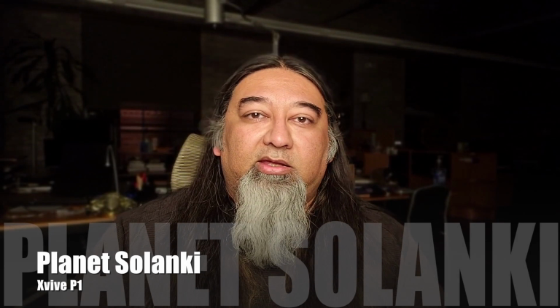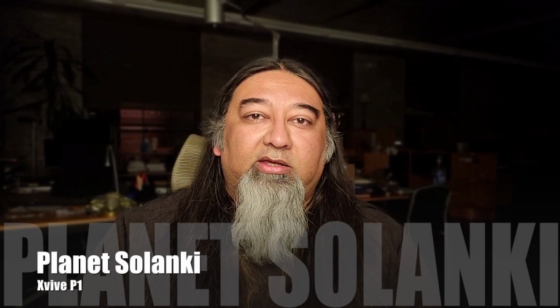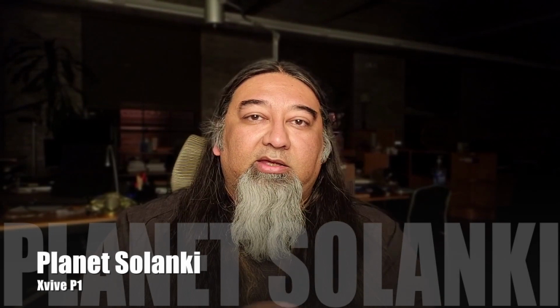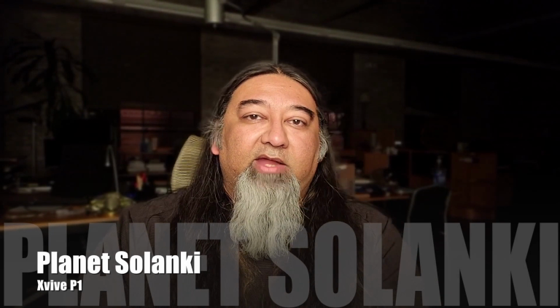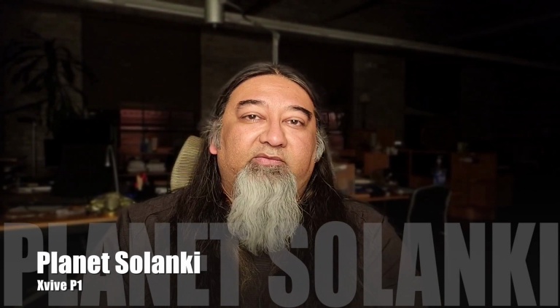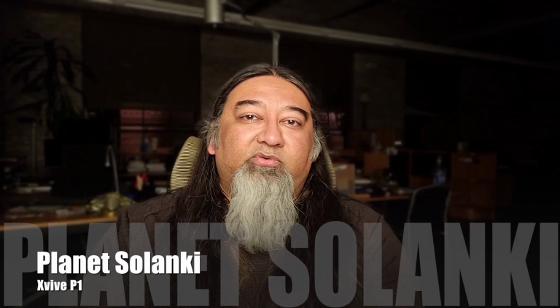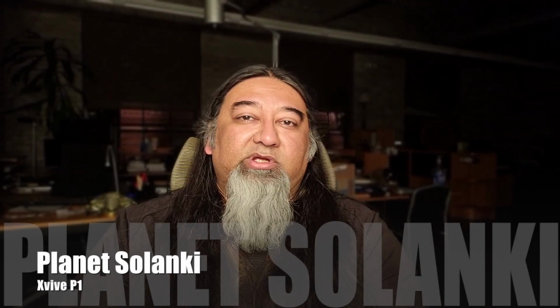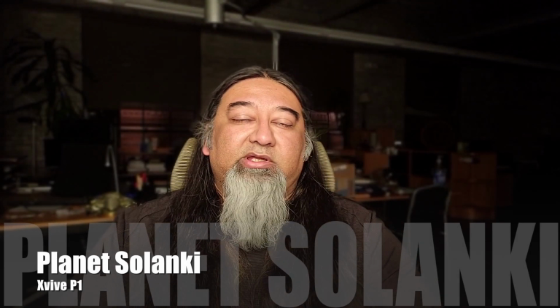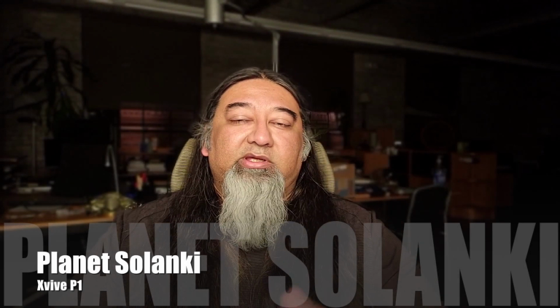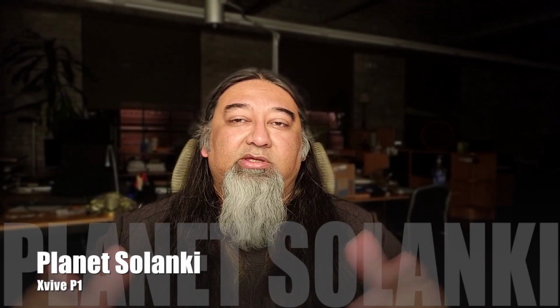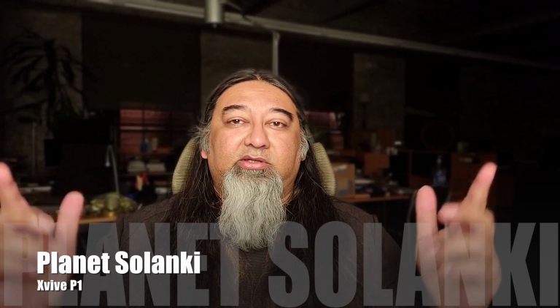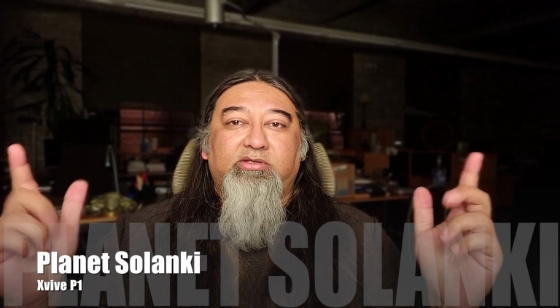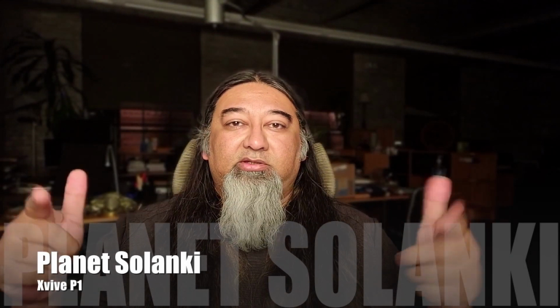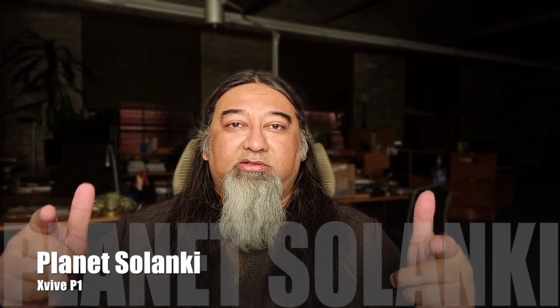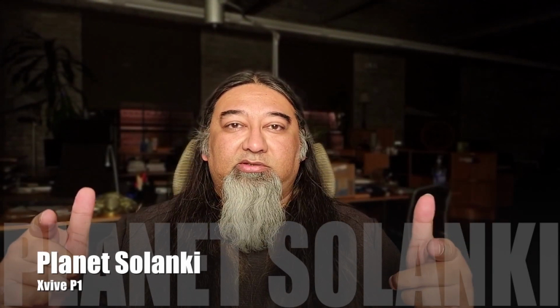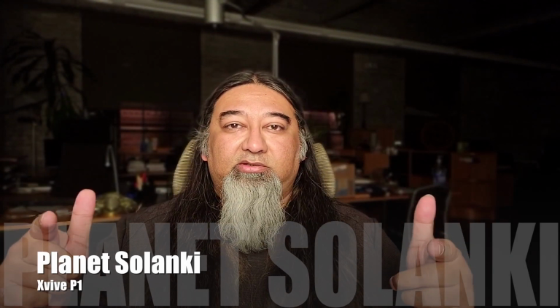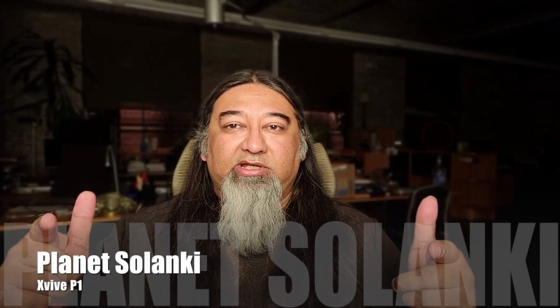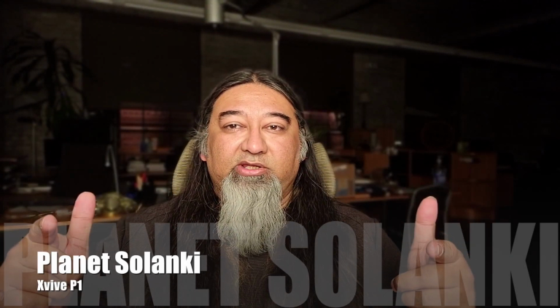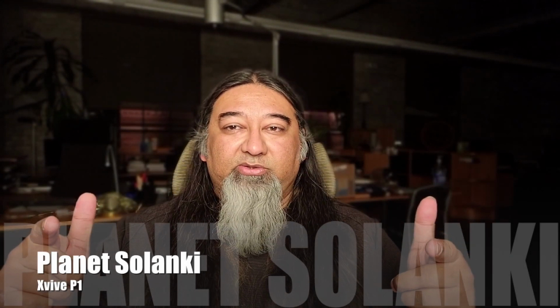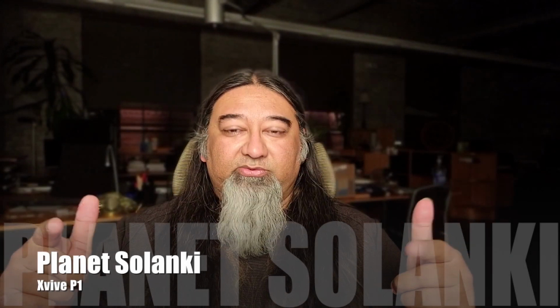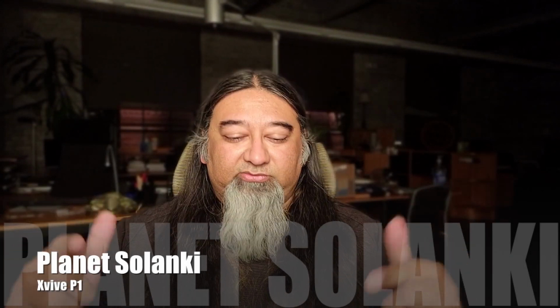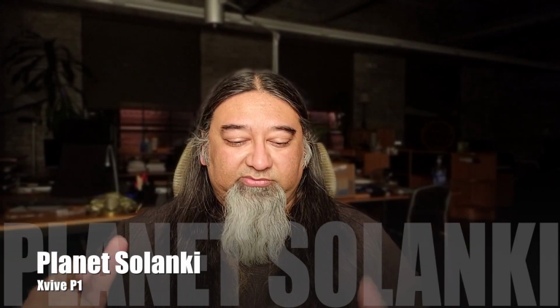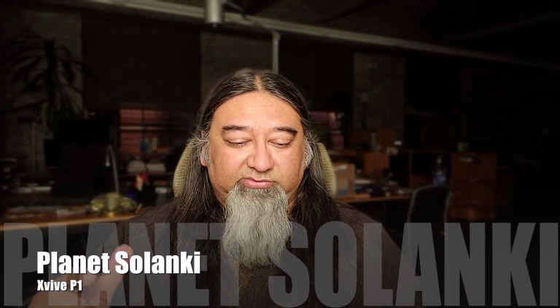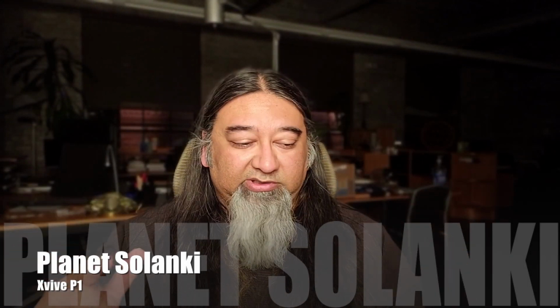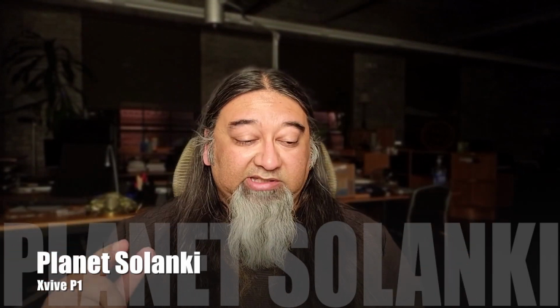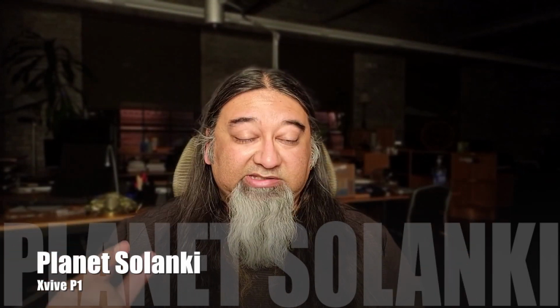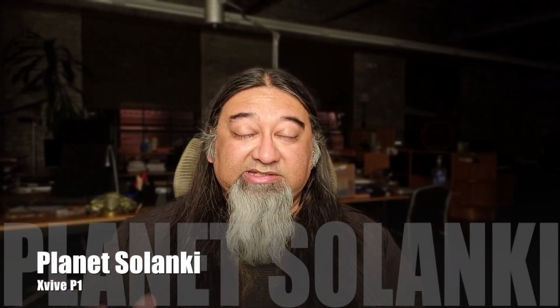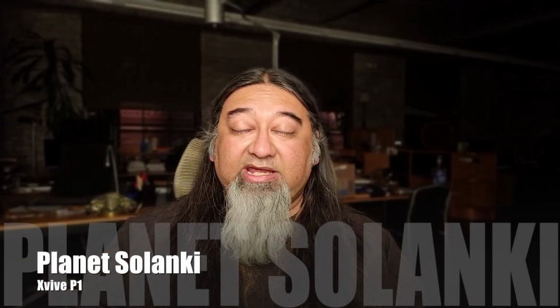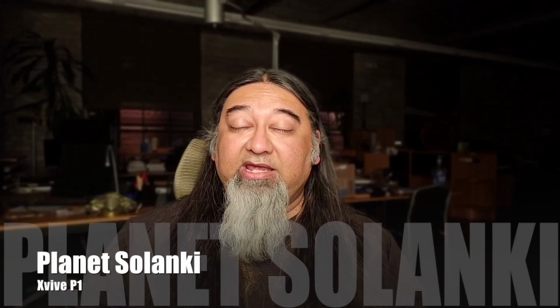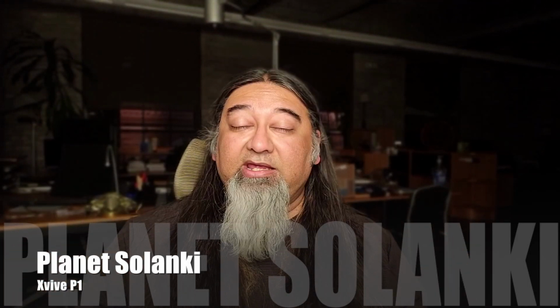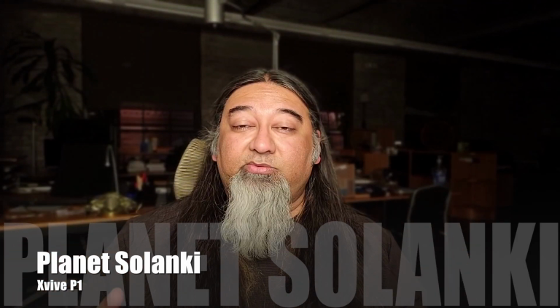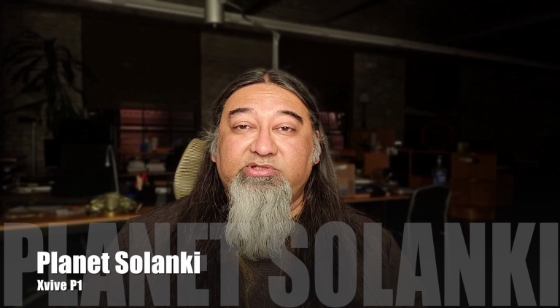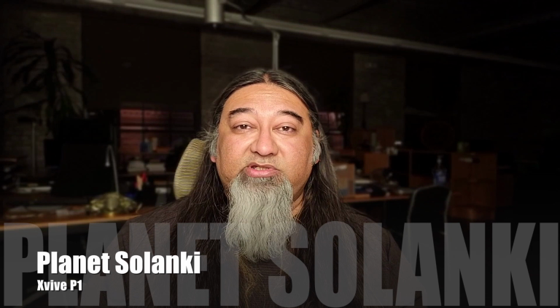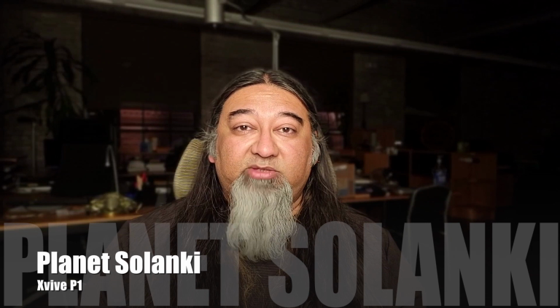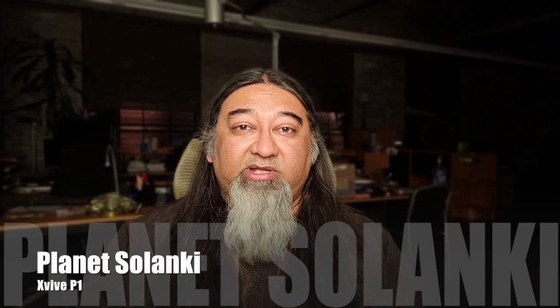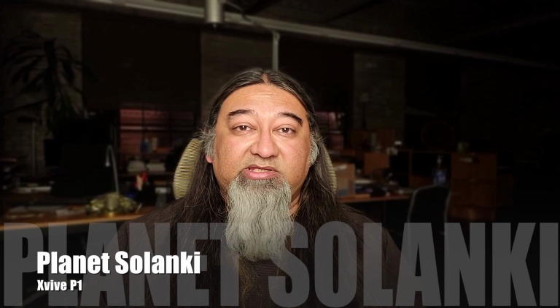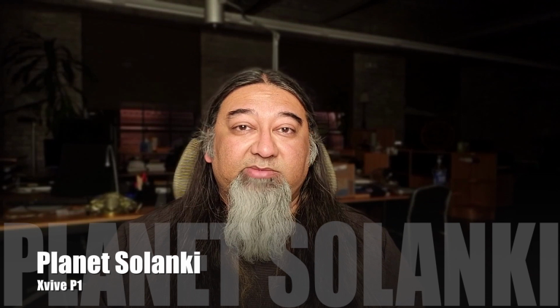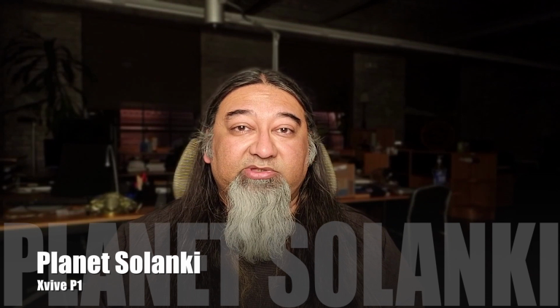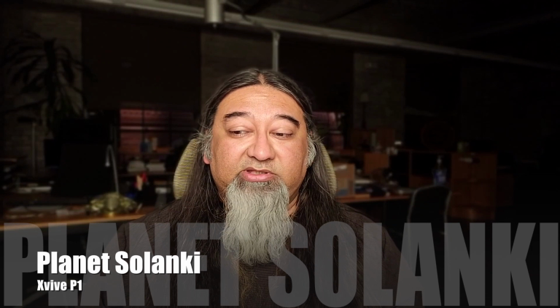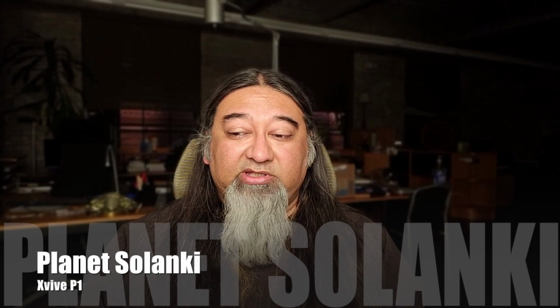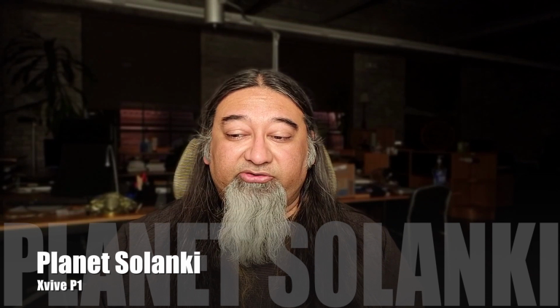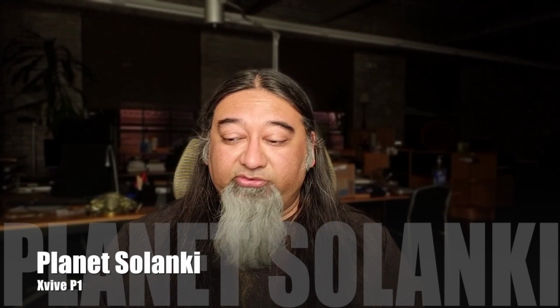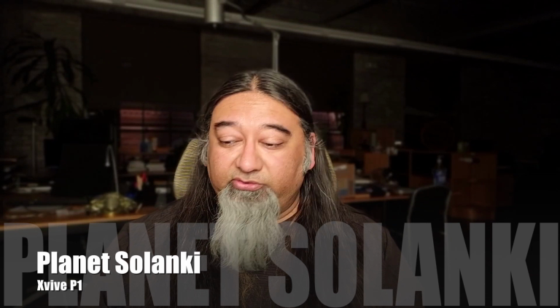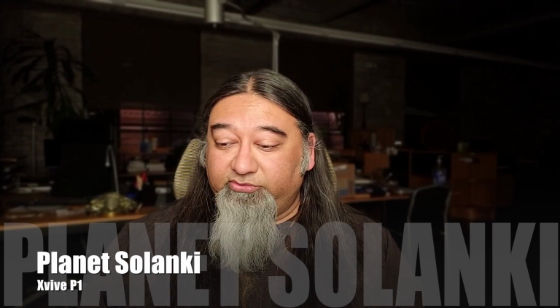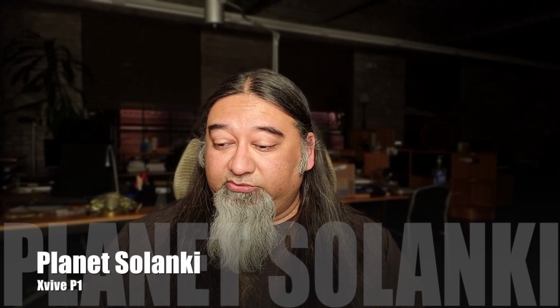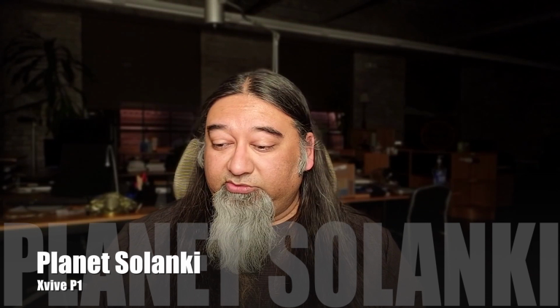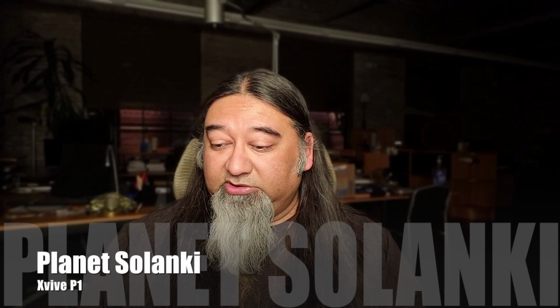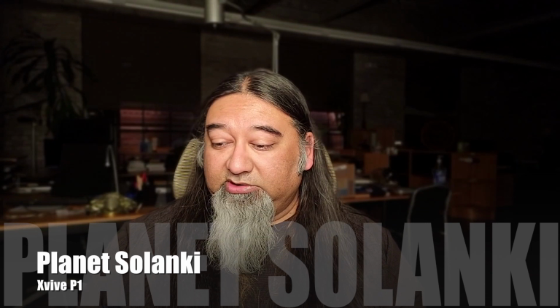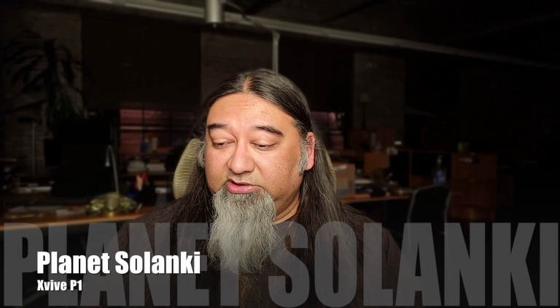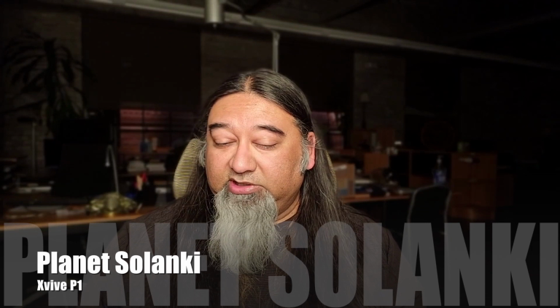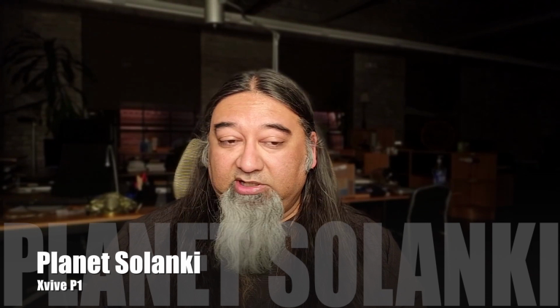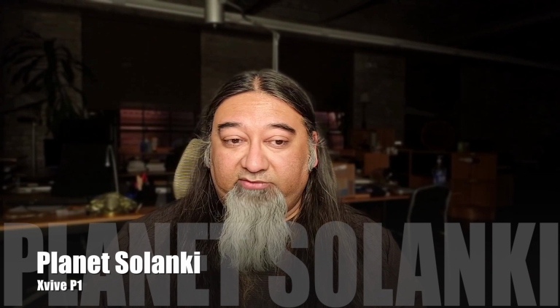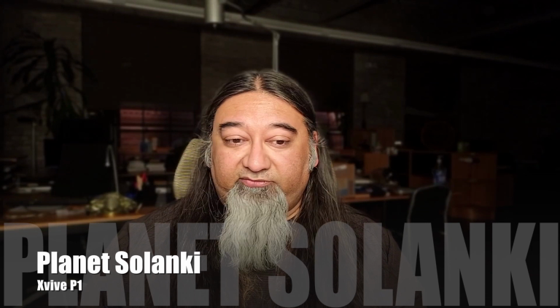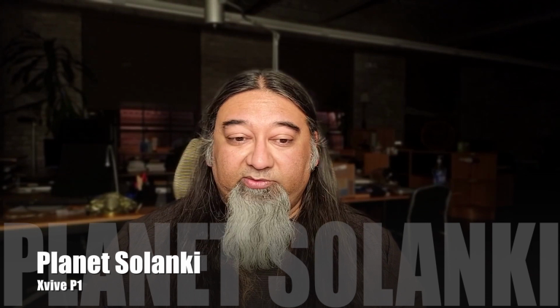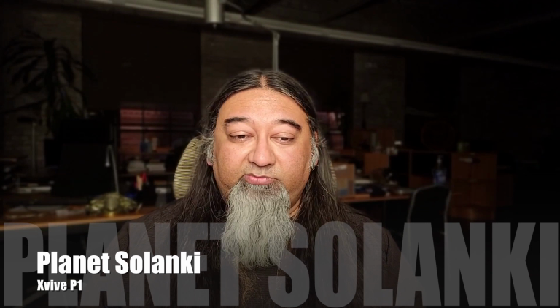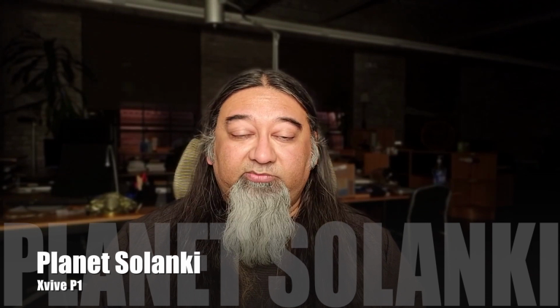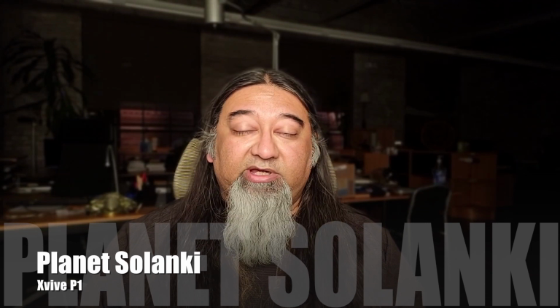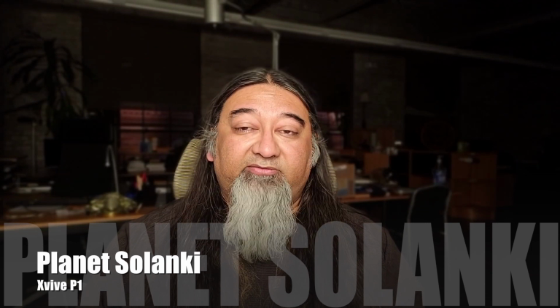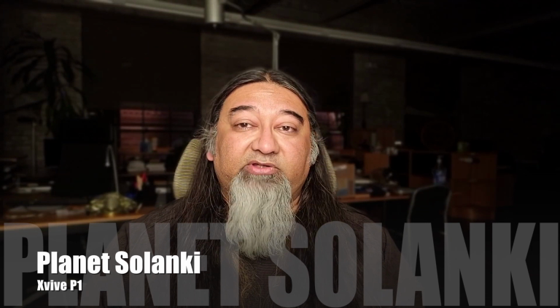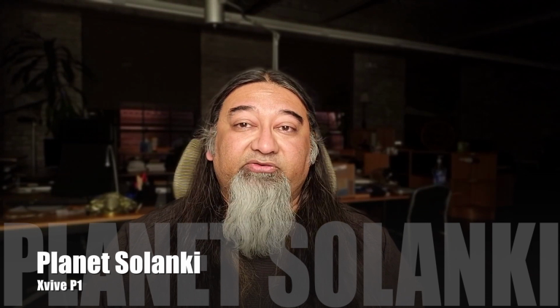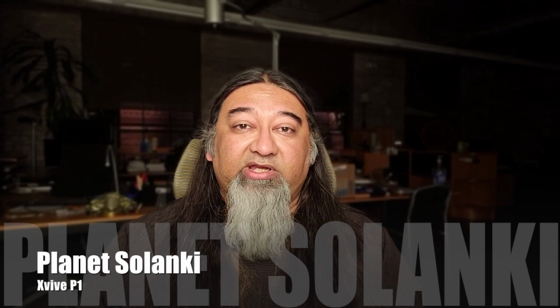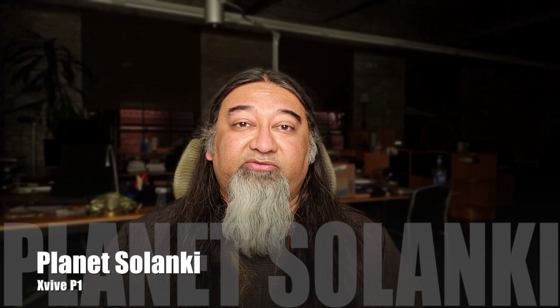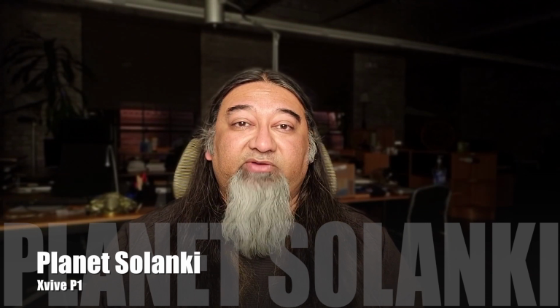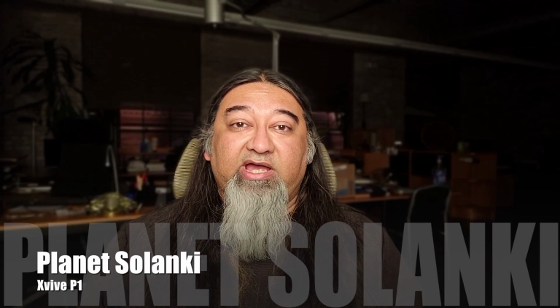Hey everyone! Hello! Today I want to talk about something that's new from my friends at X5.